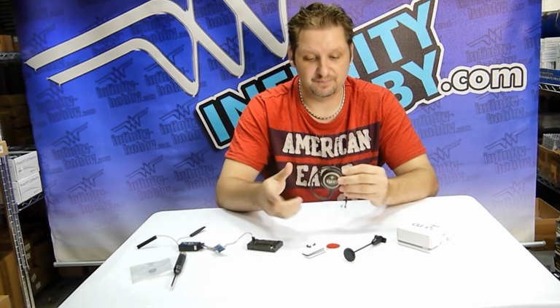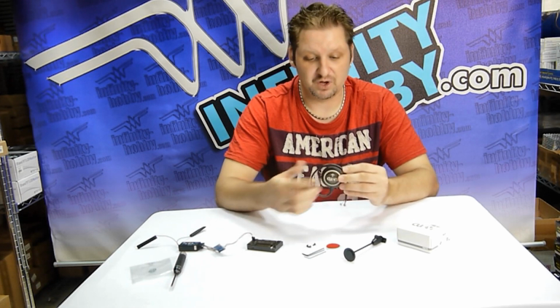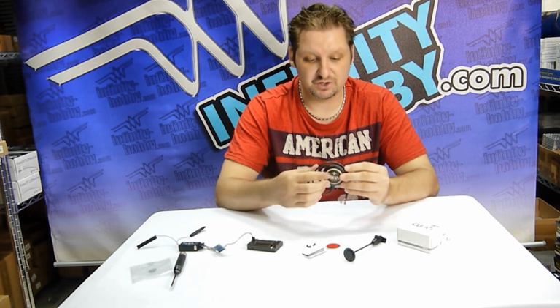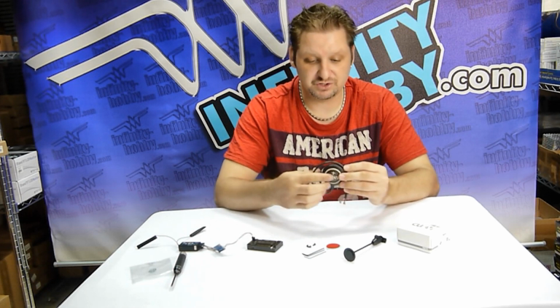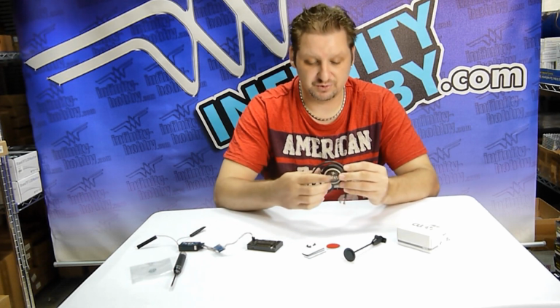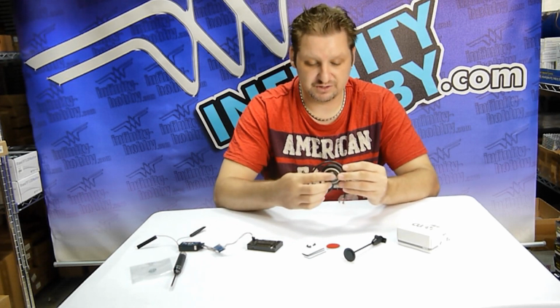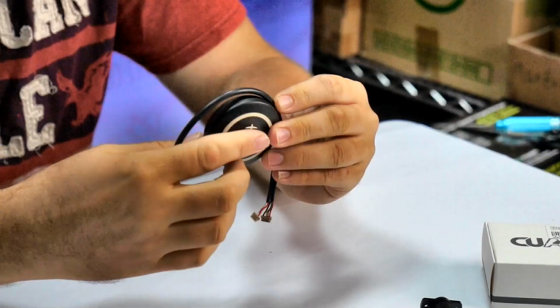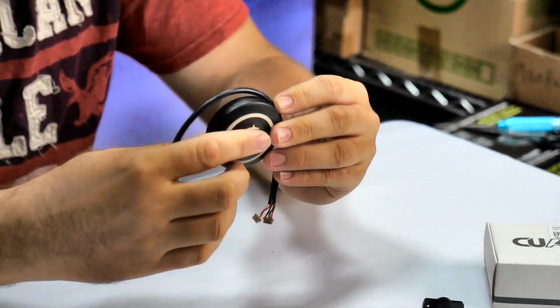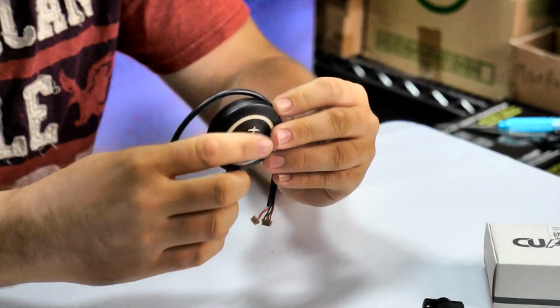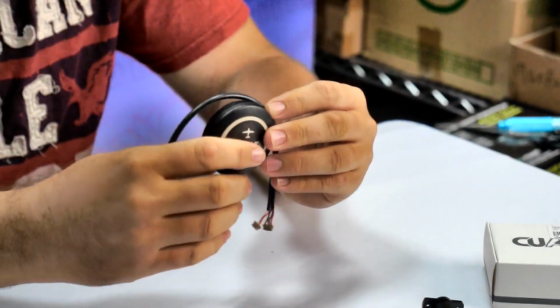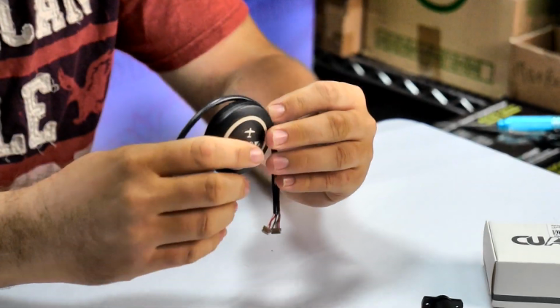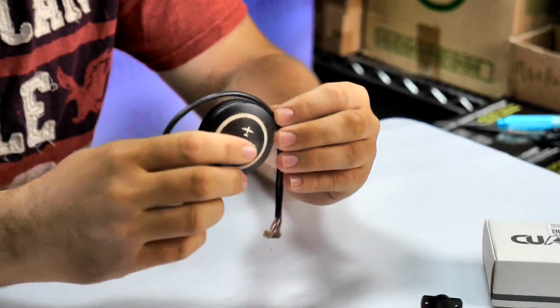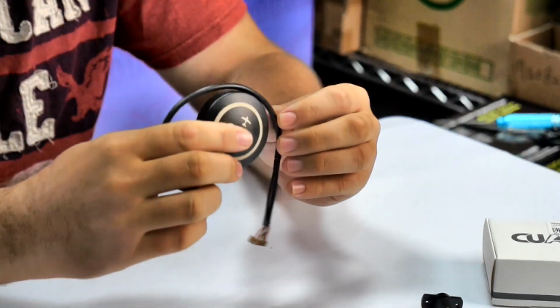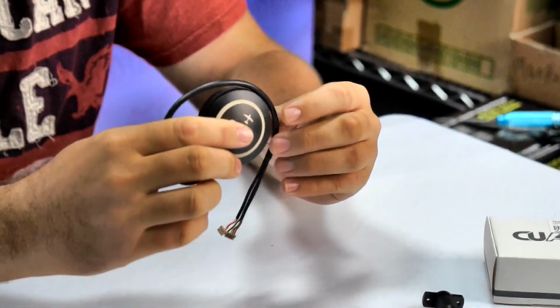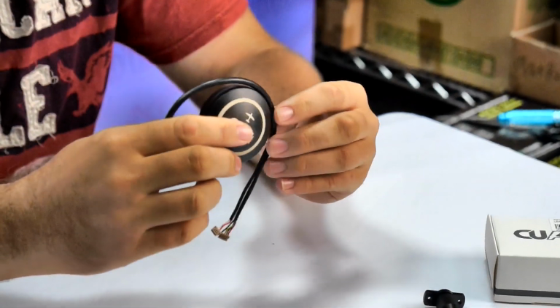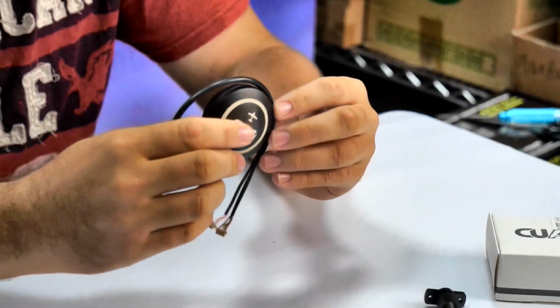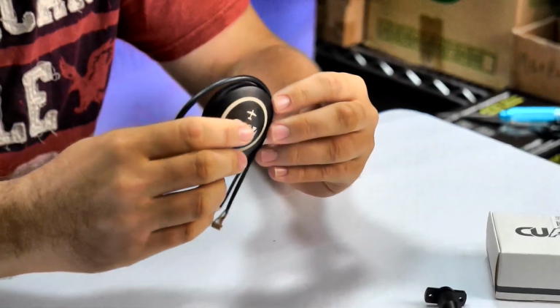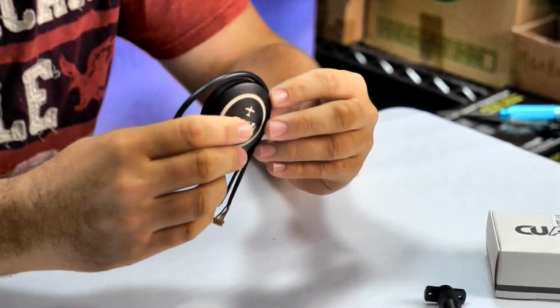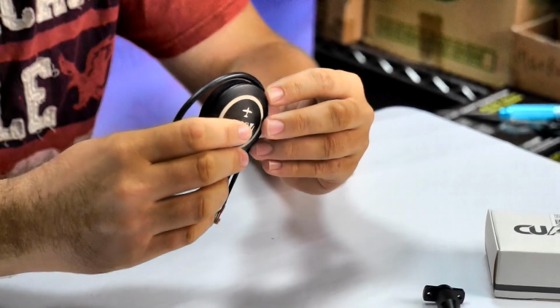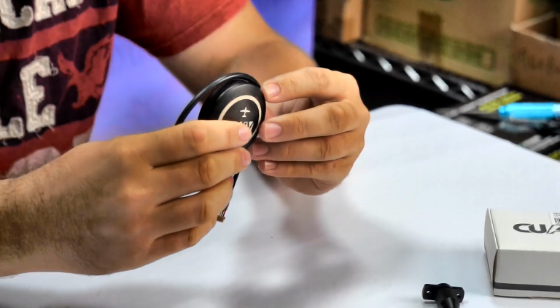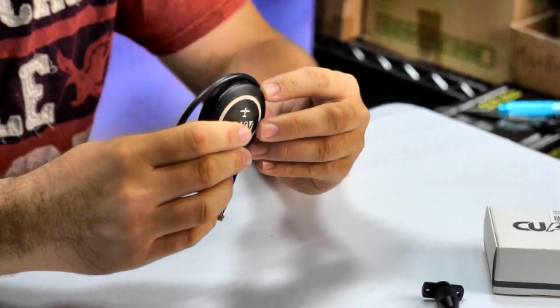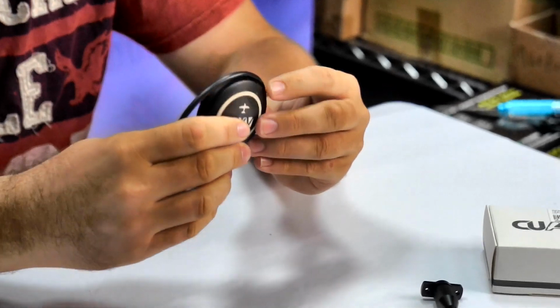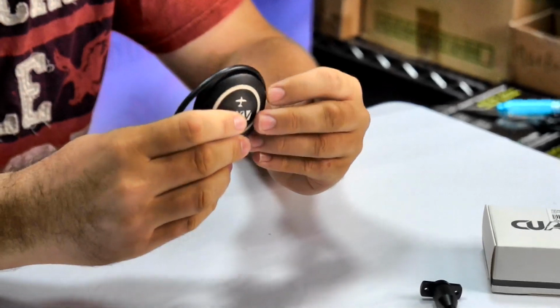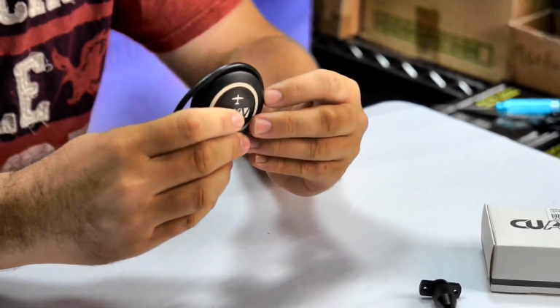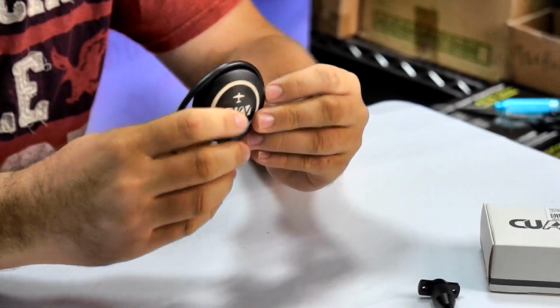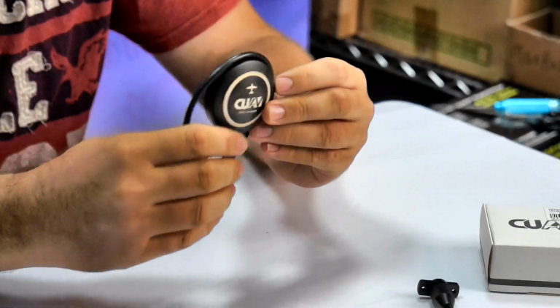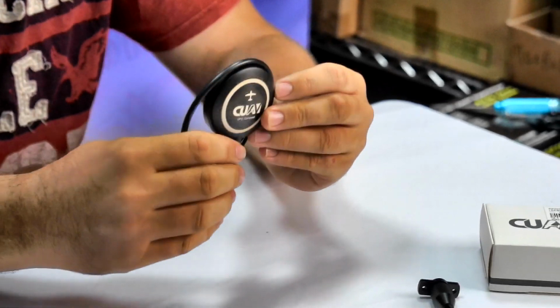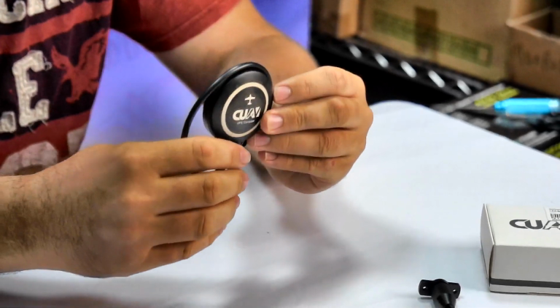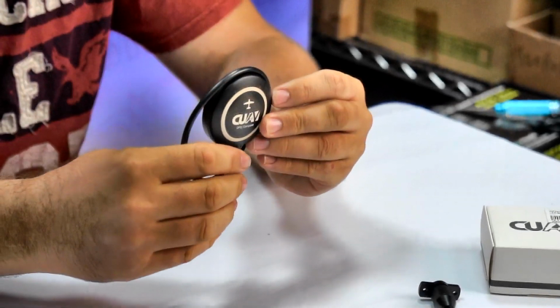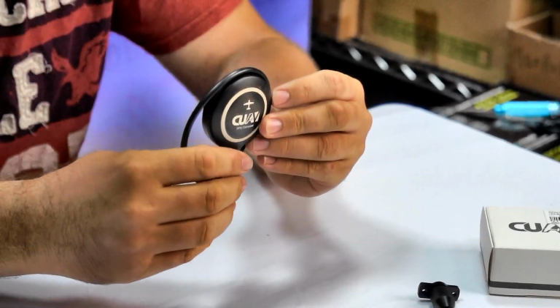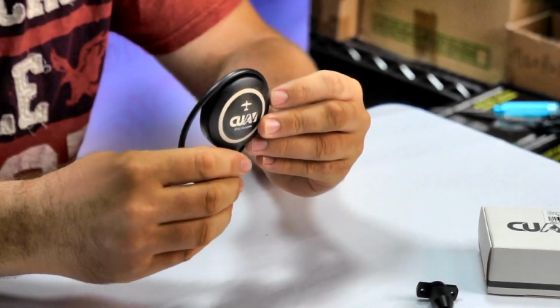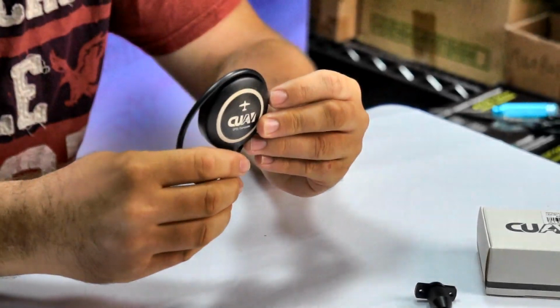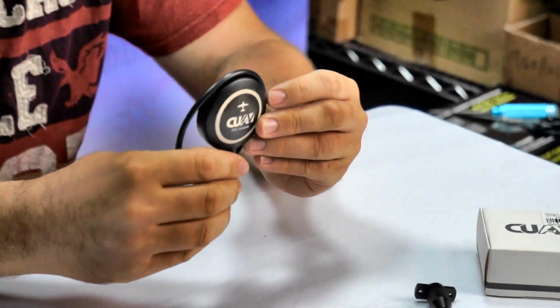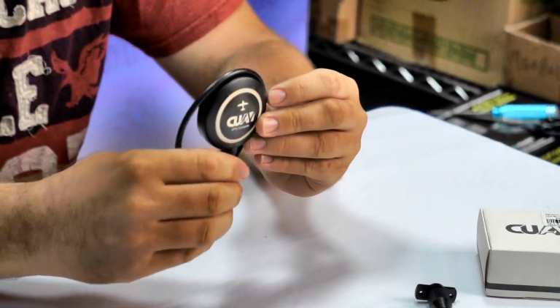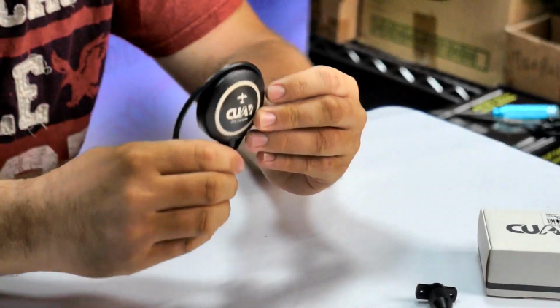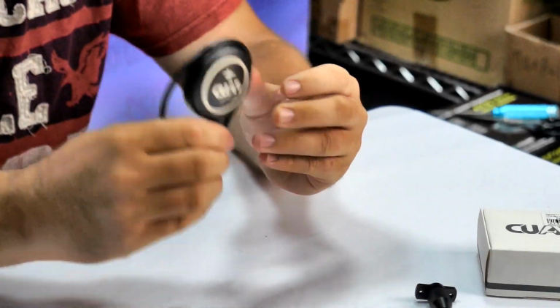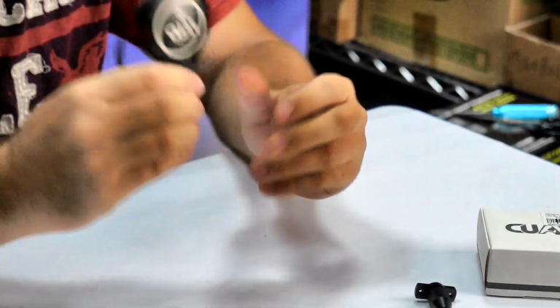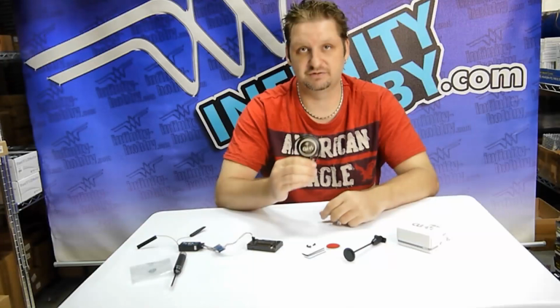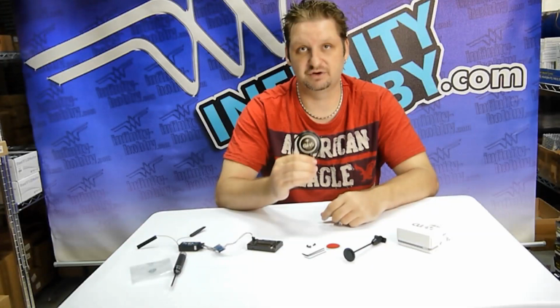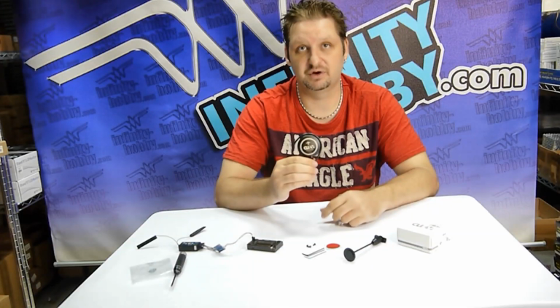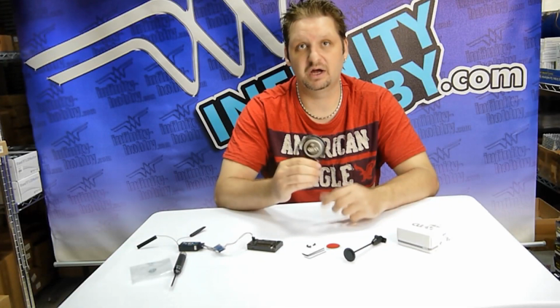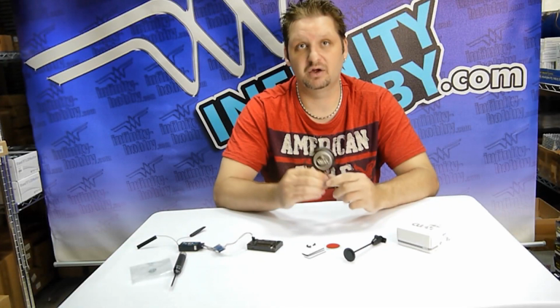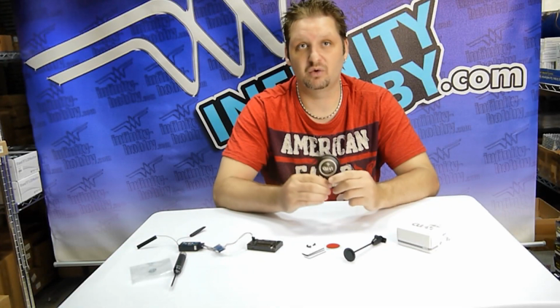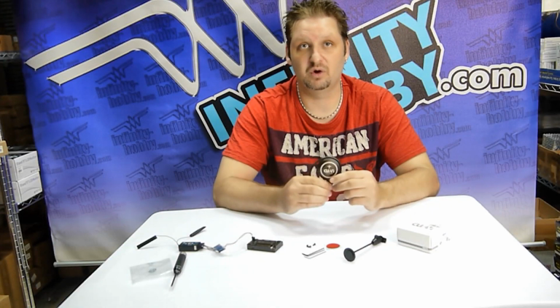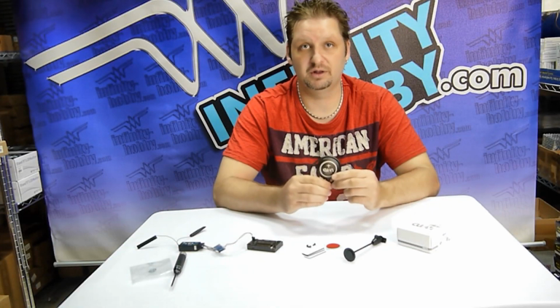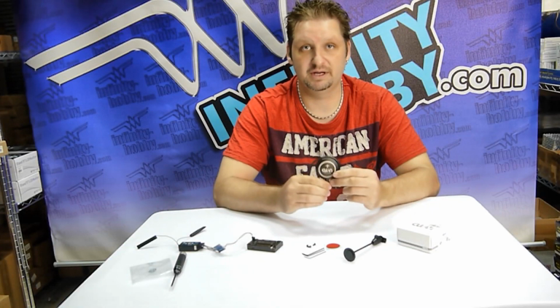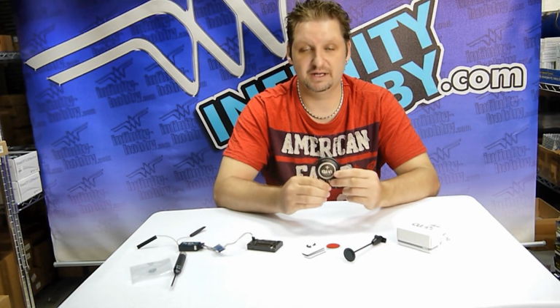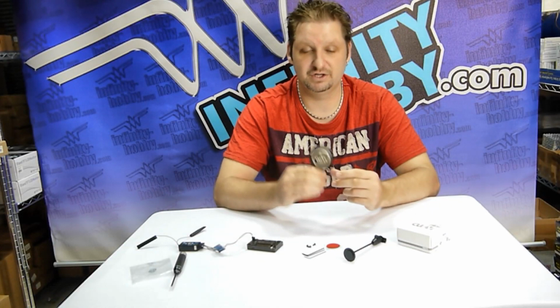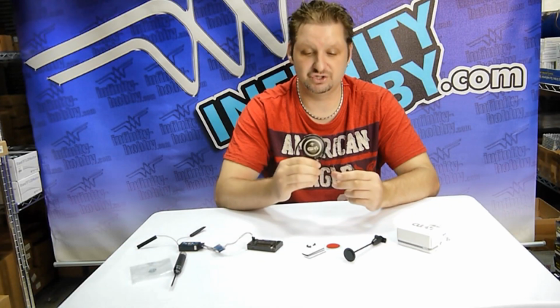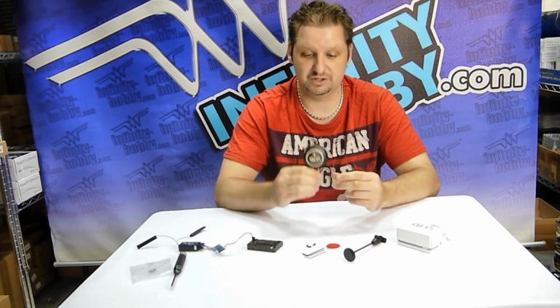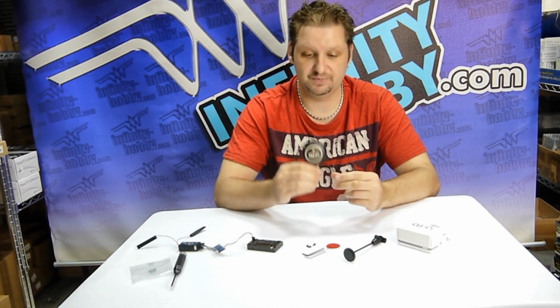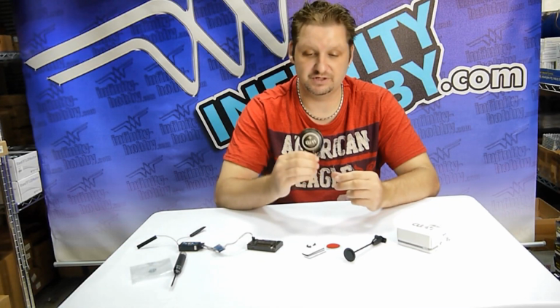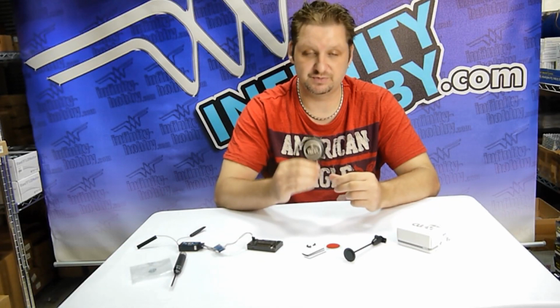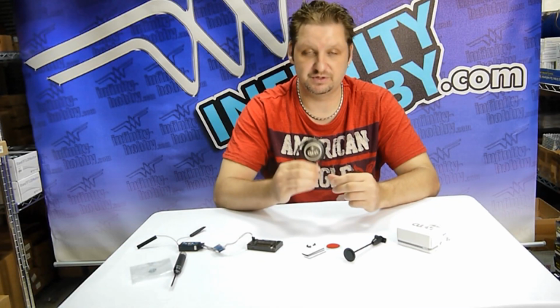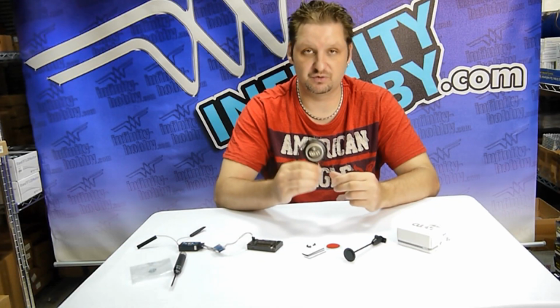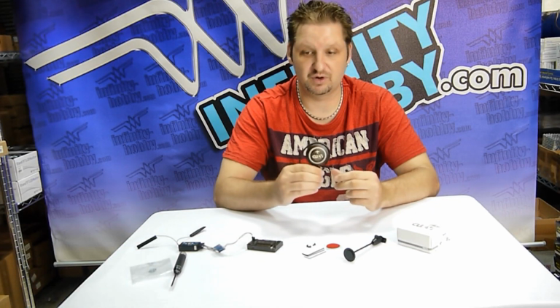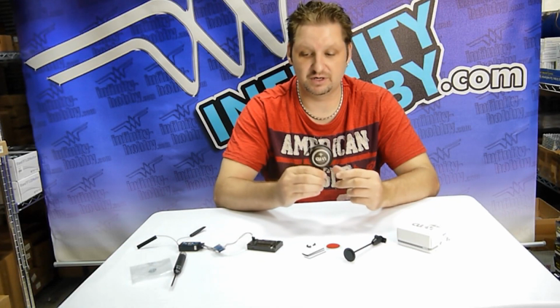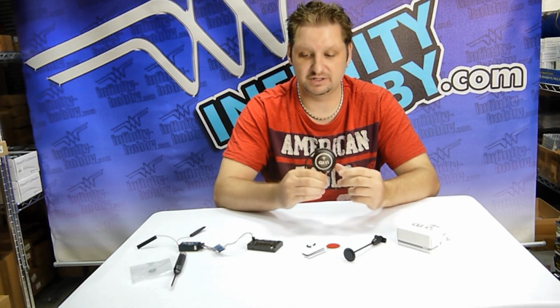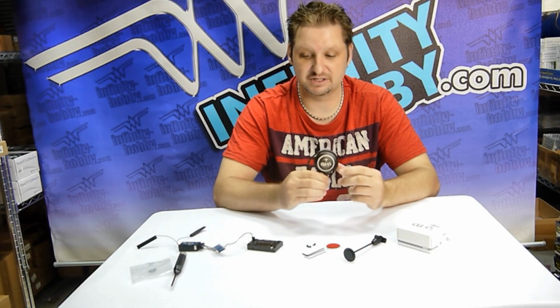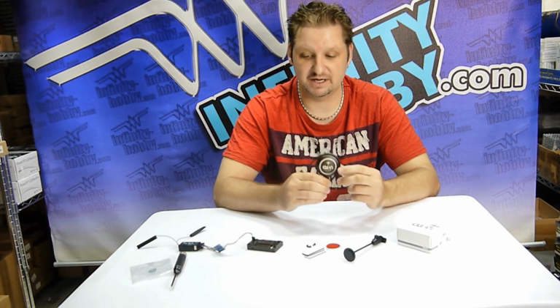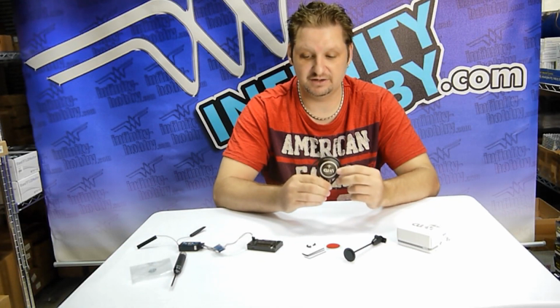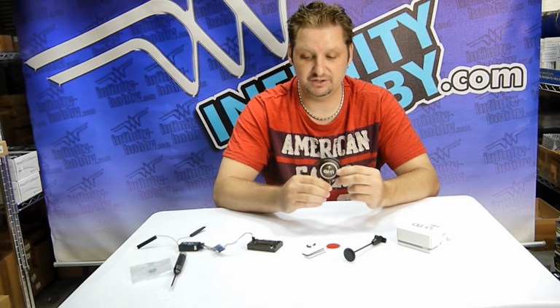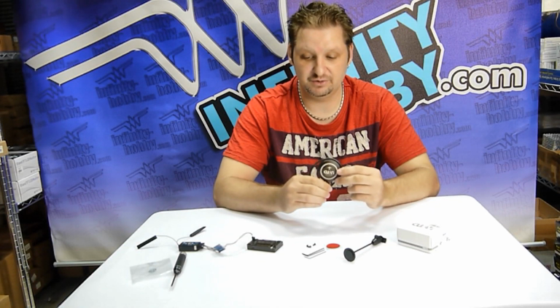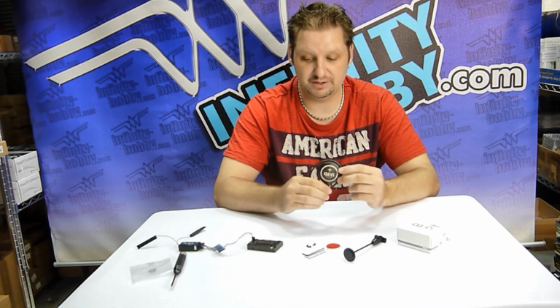Also inside, it's using the u-blox chip, which is a very high quality chip being run inside the unit.